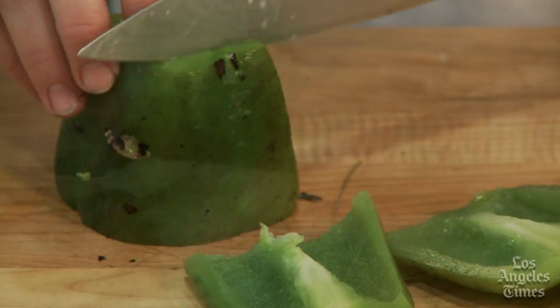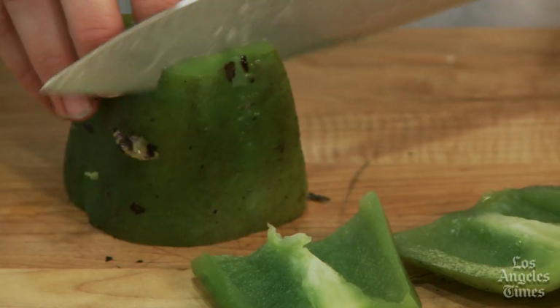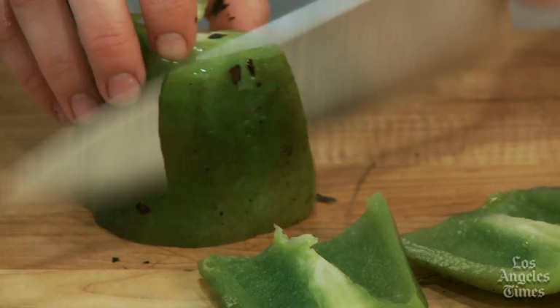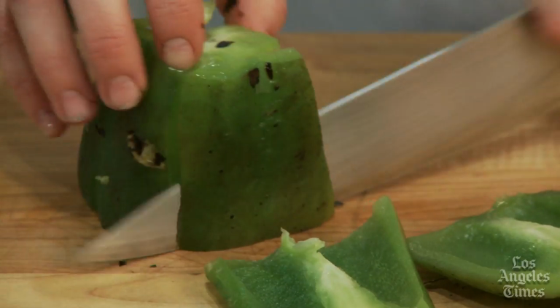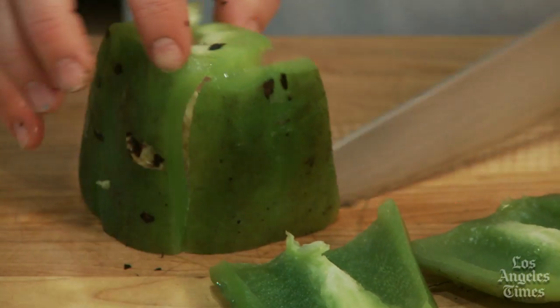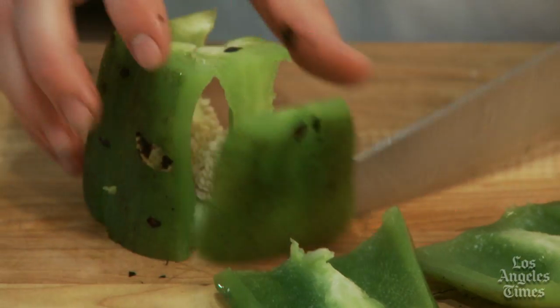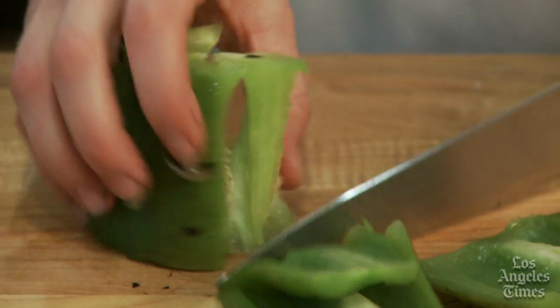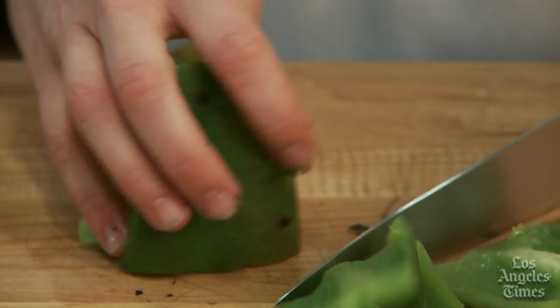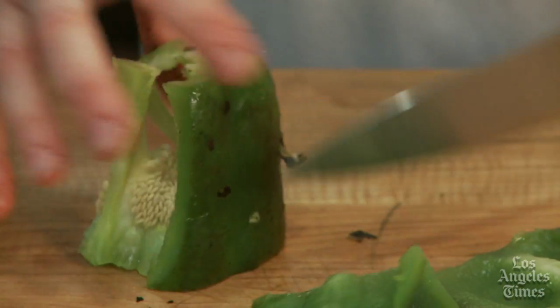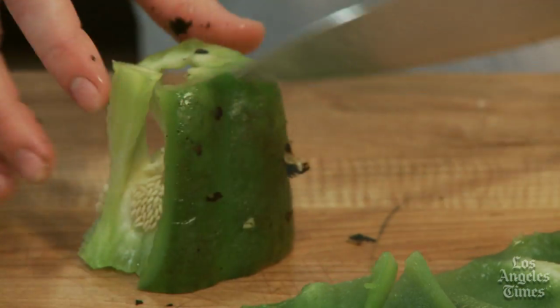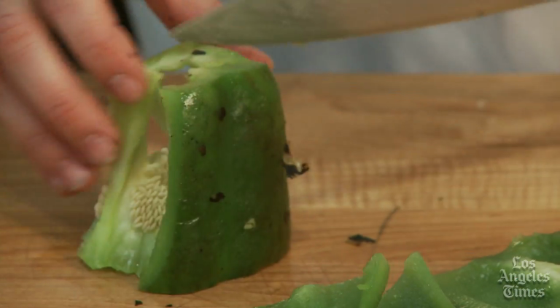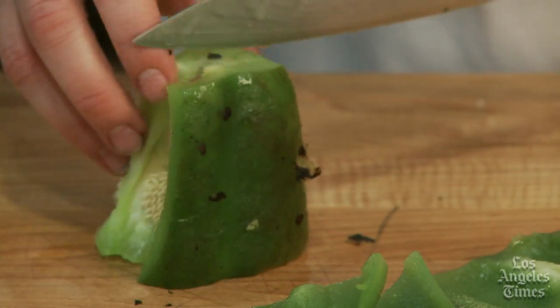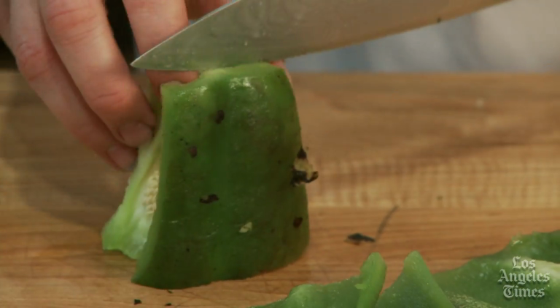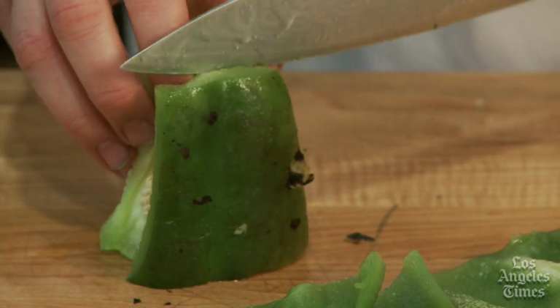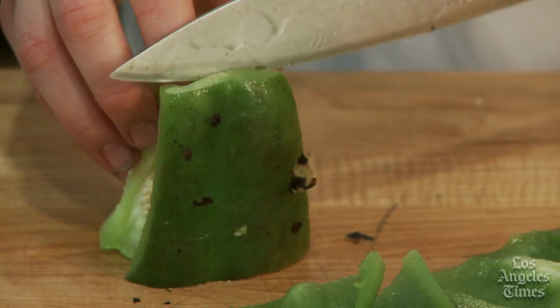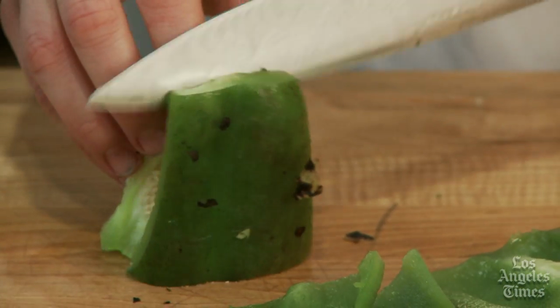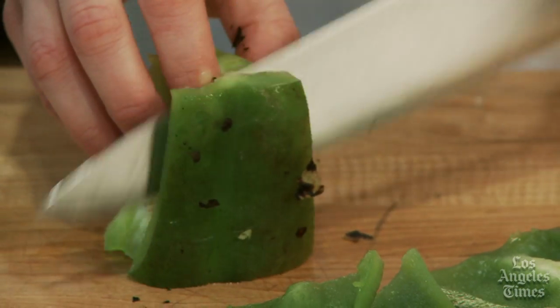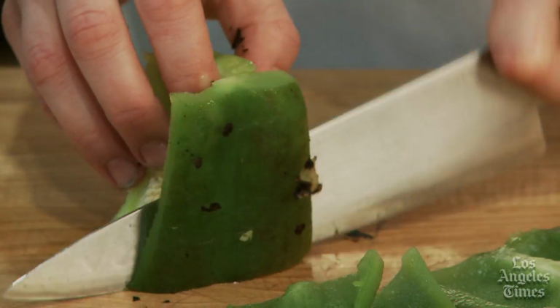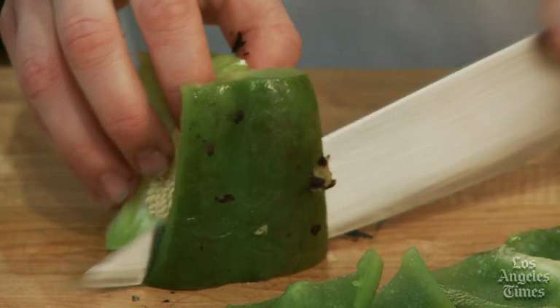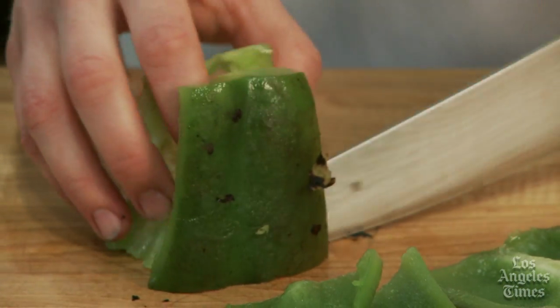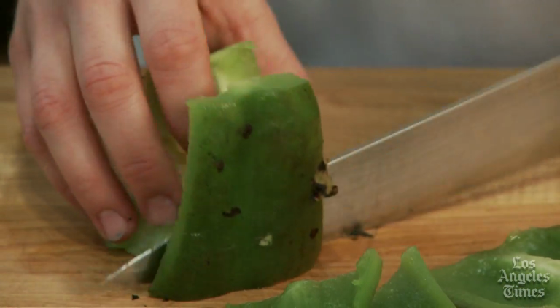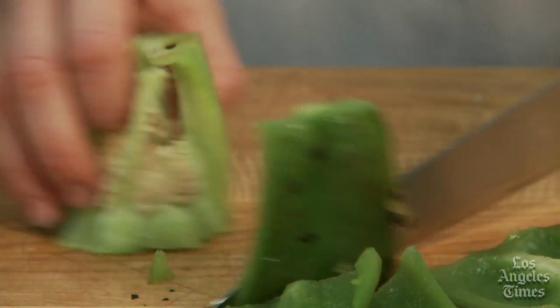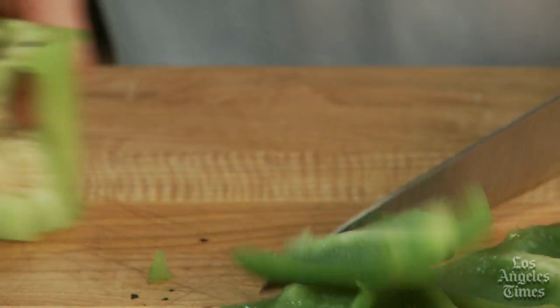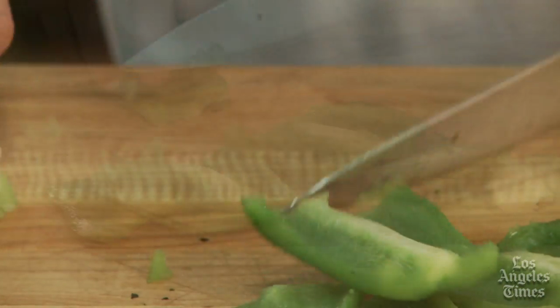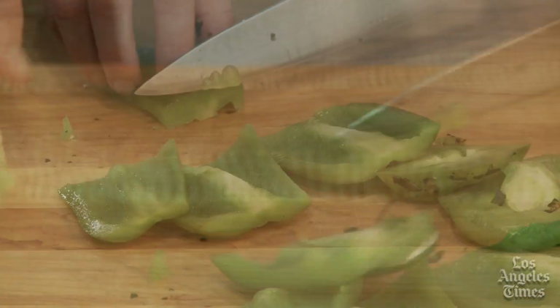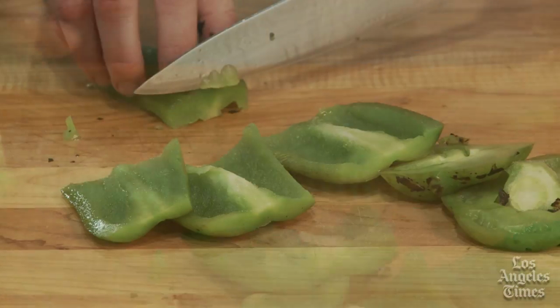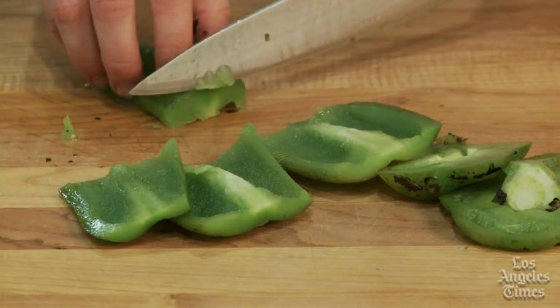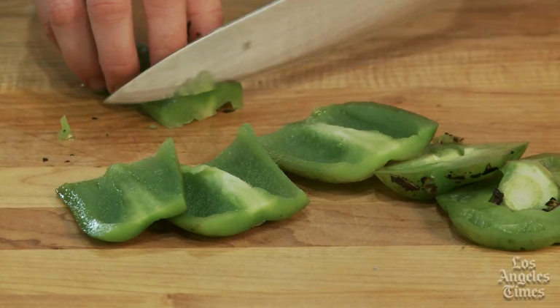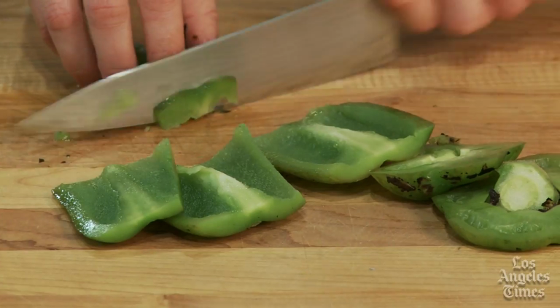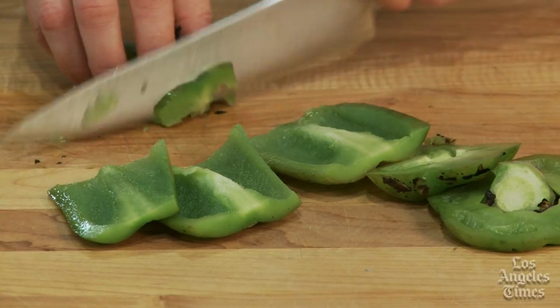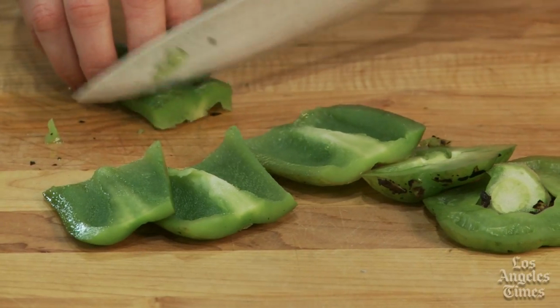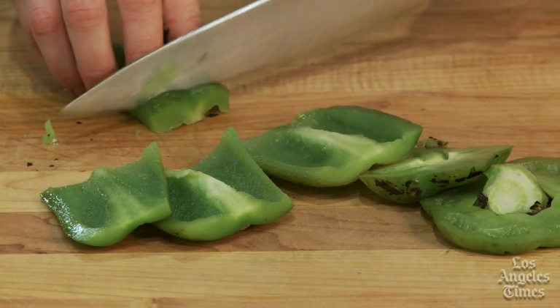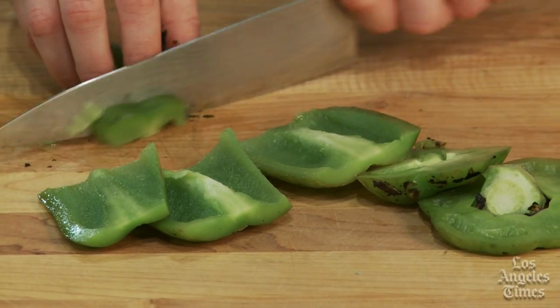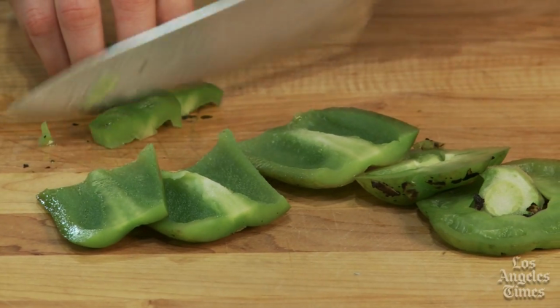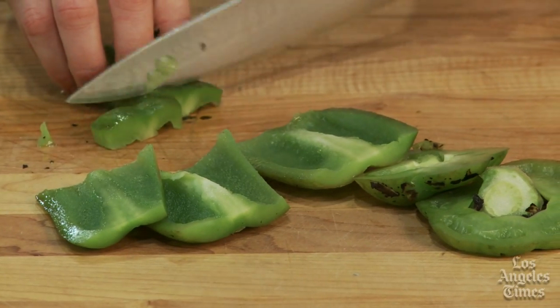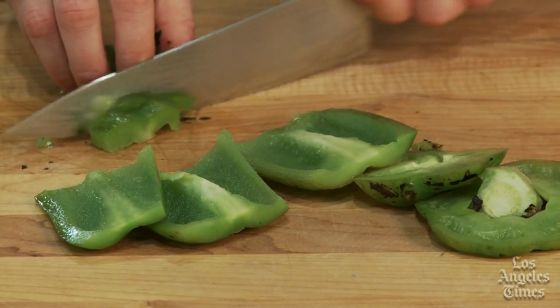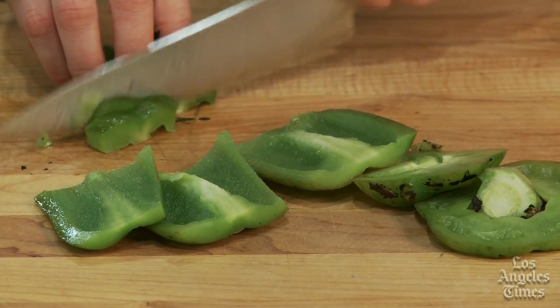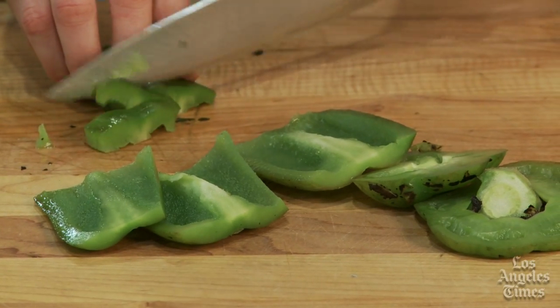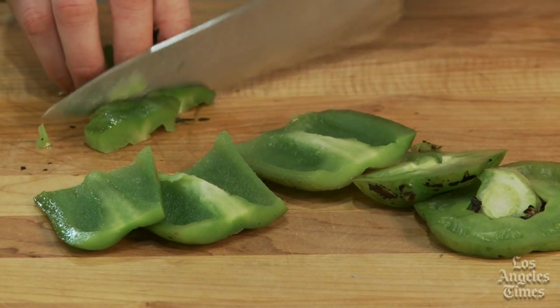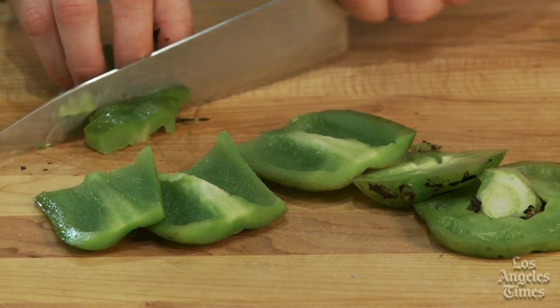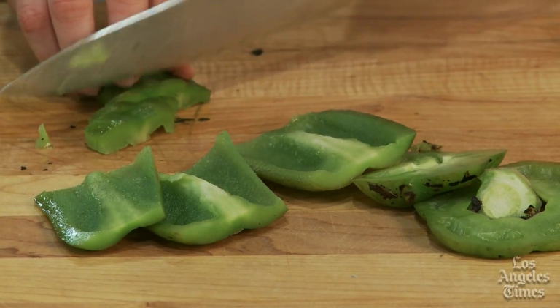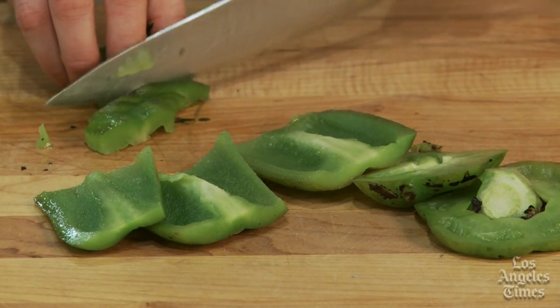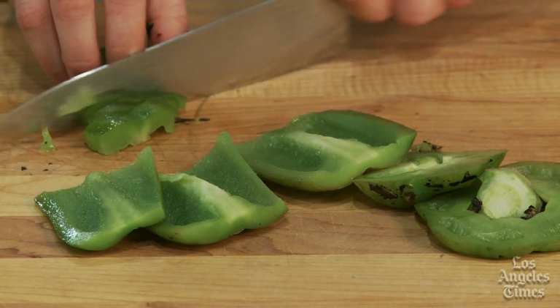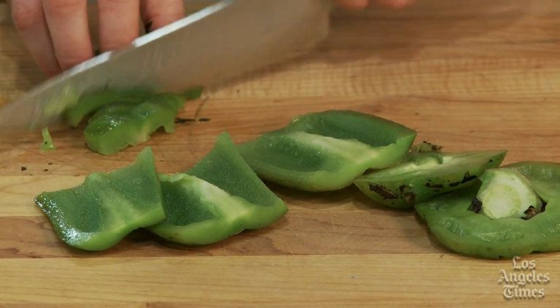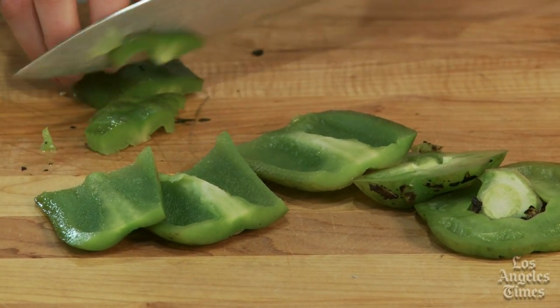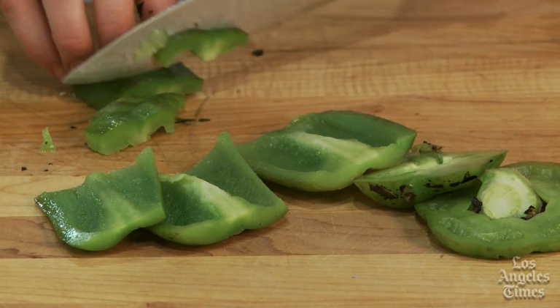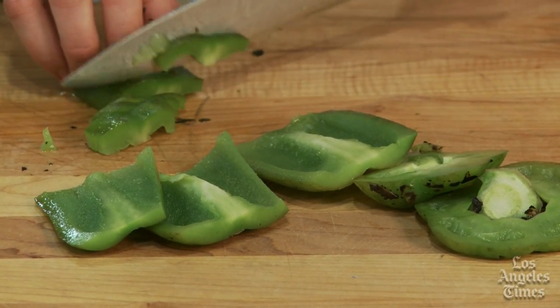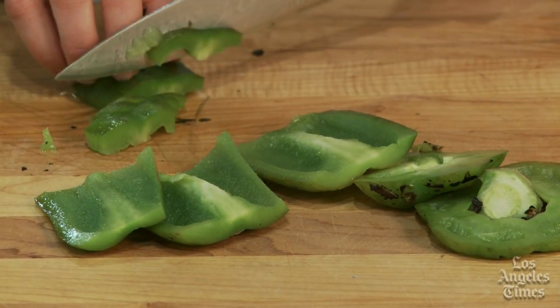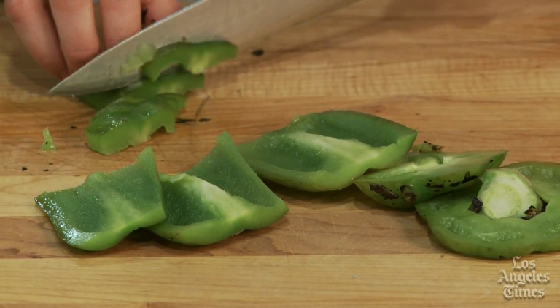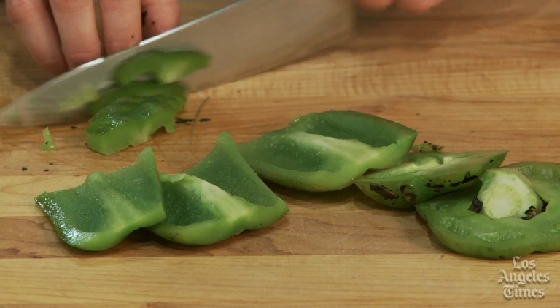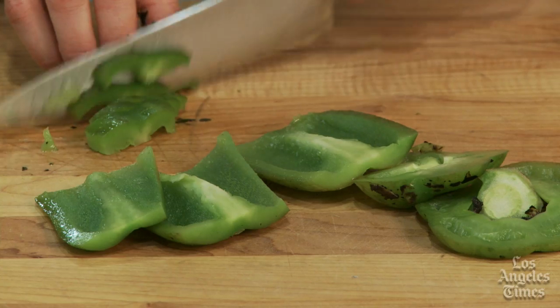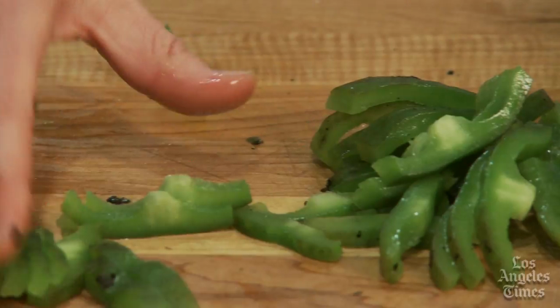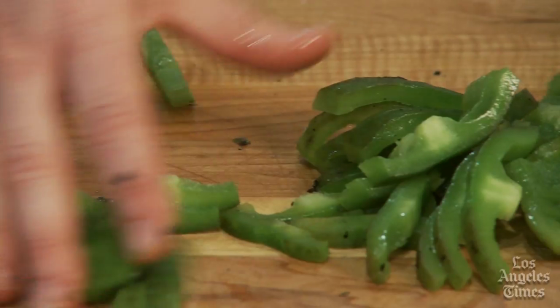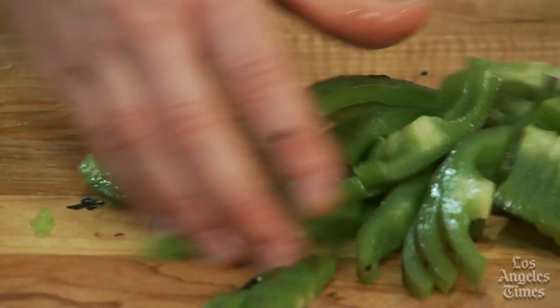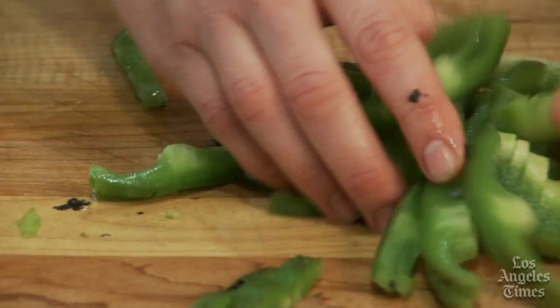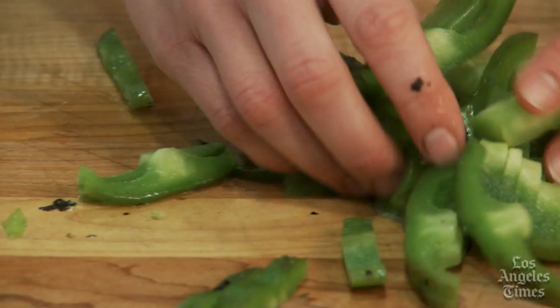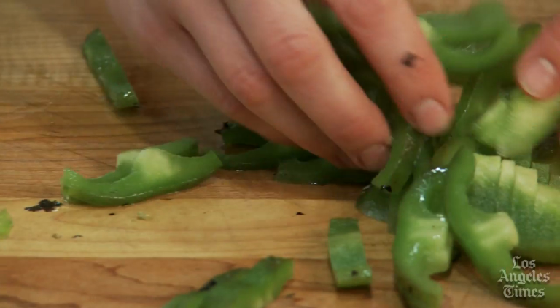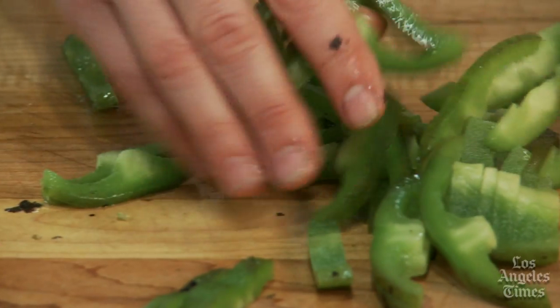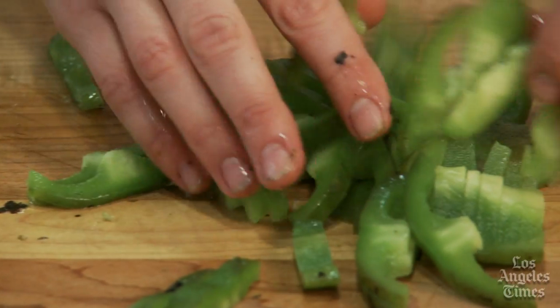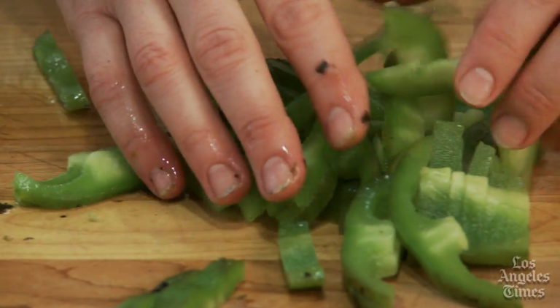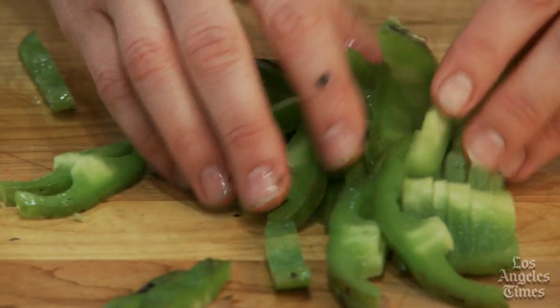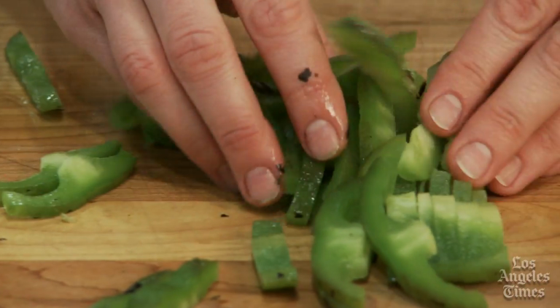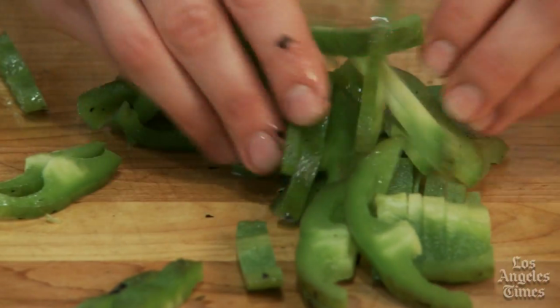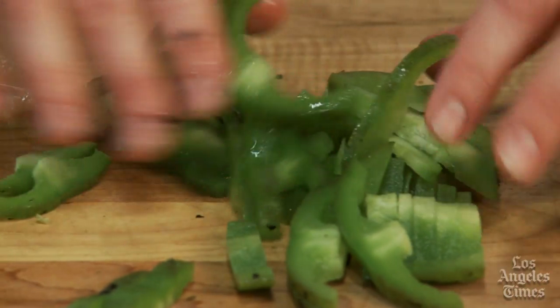Never wash the peppers to remove the skin, as this will only wash off all that great roasted flavor that you worked so hard to get.